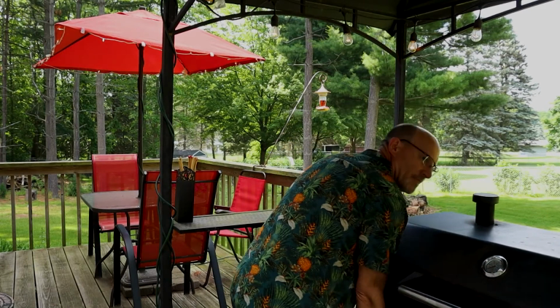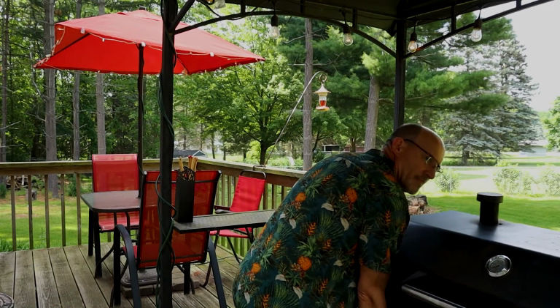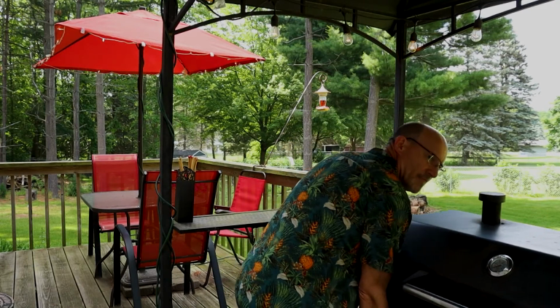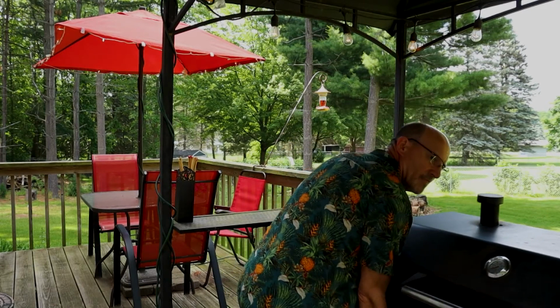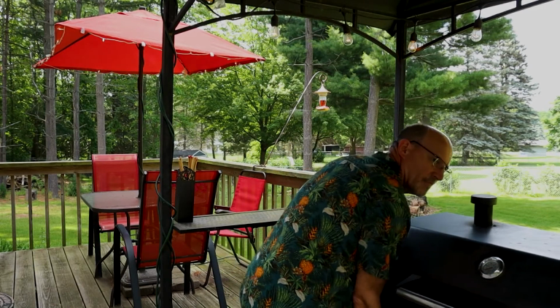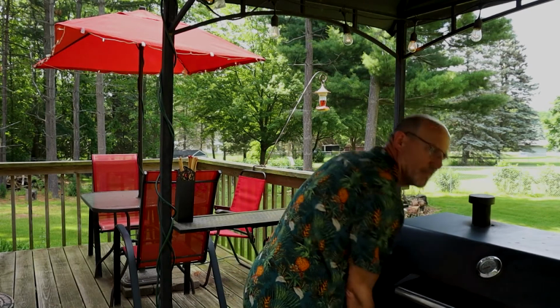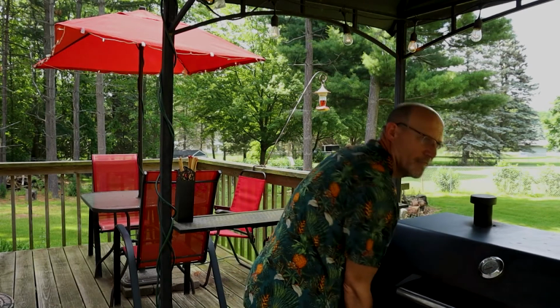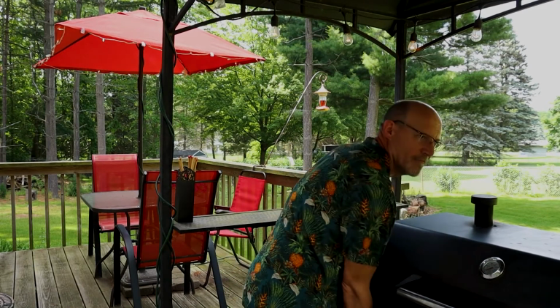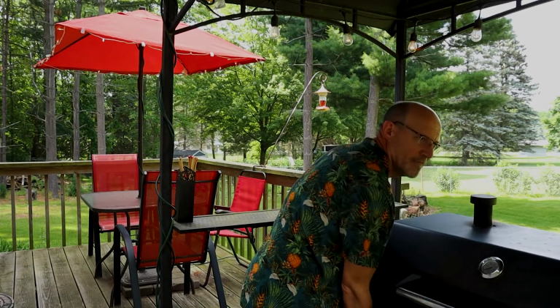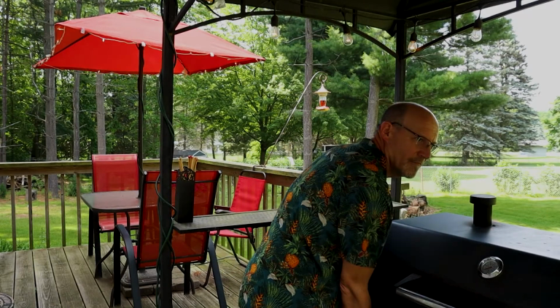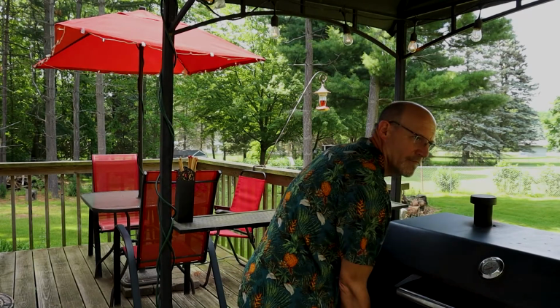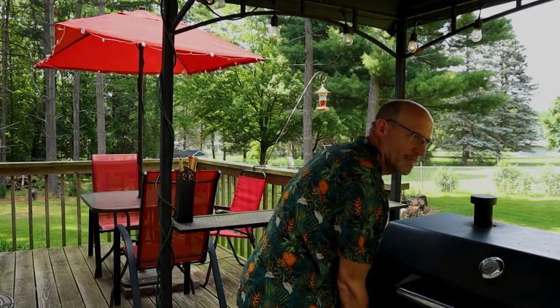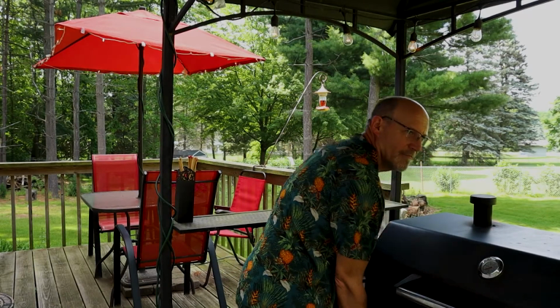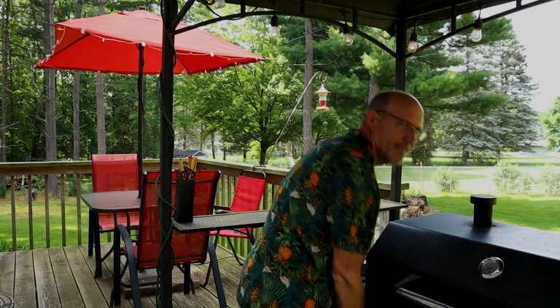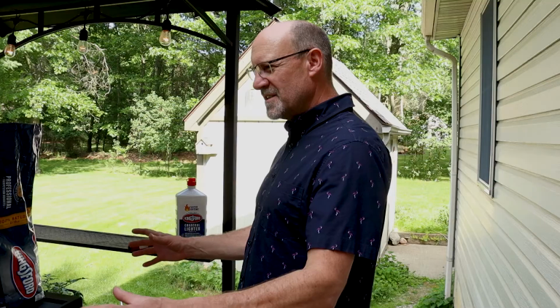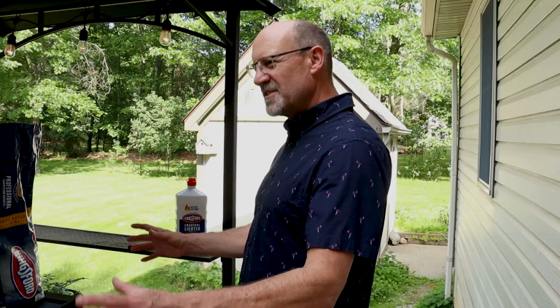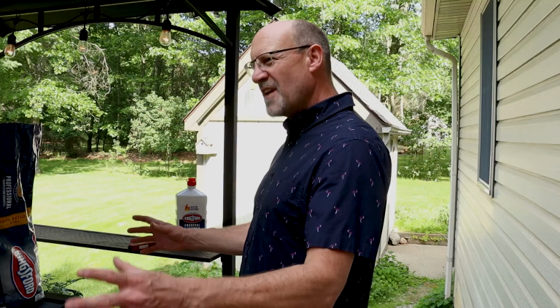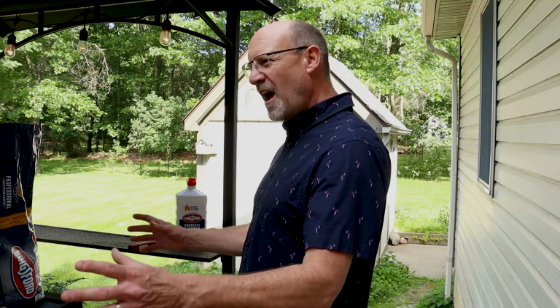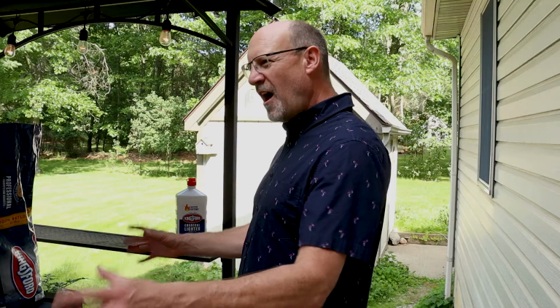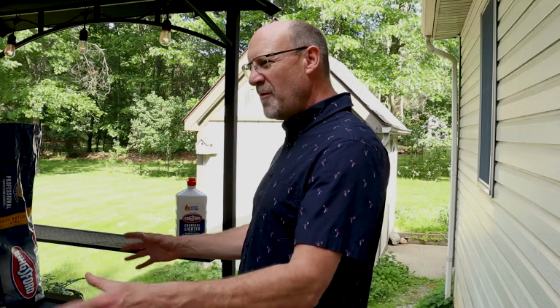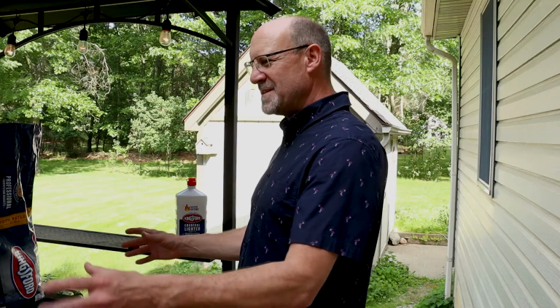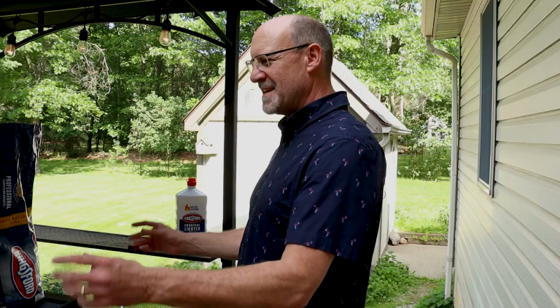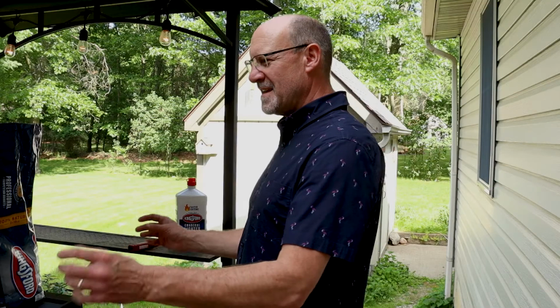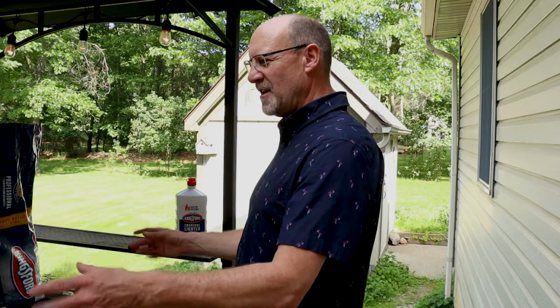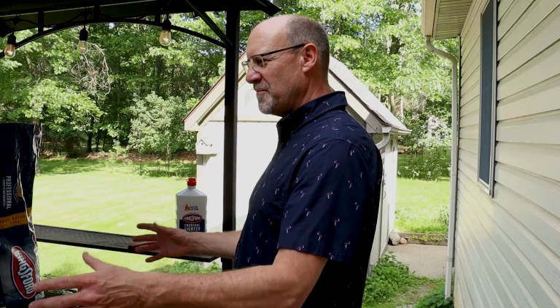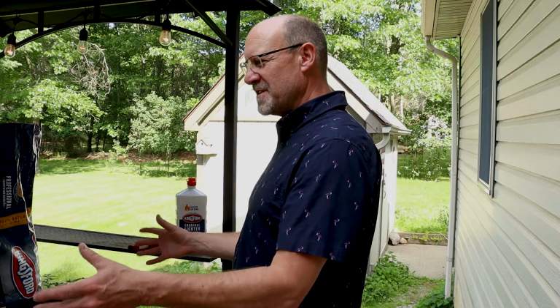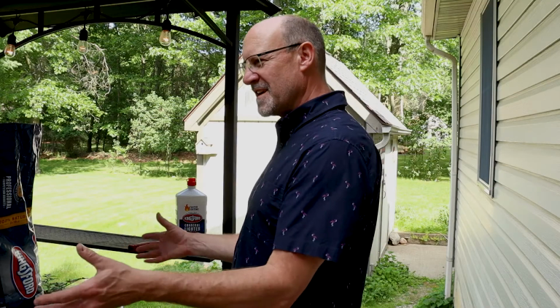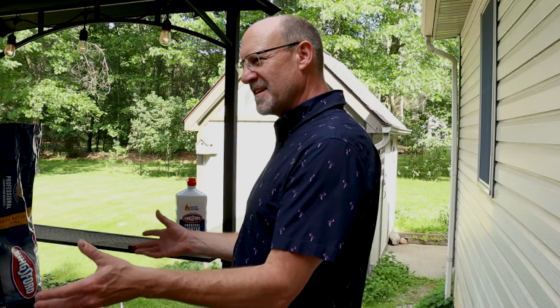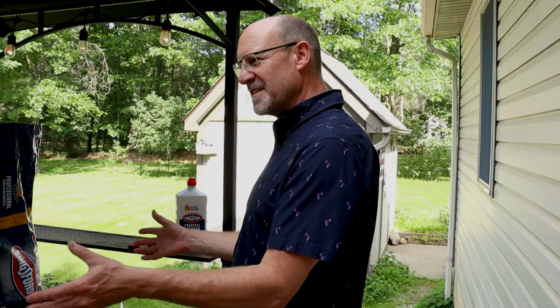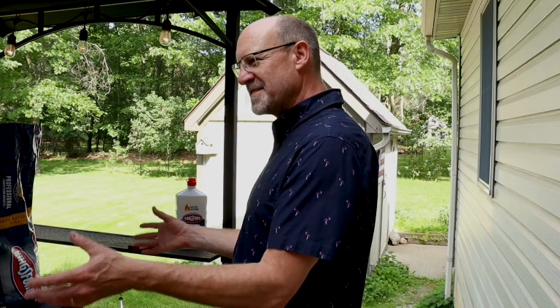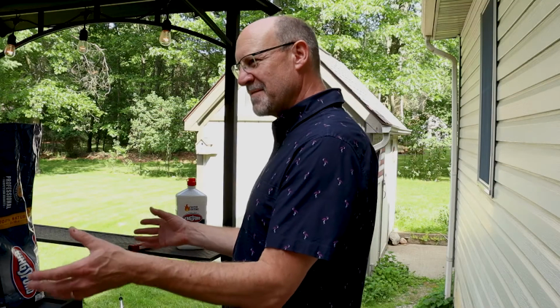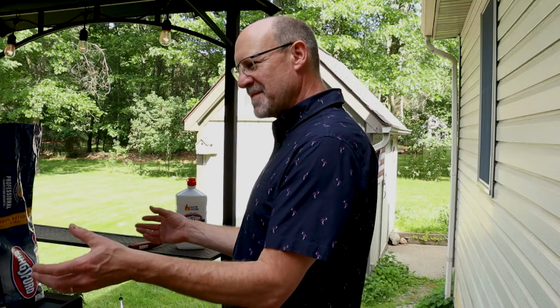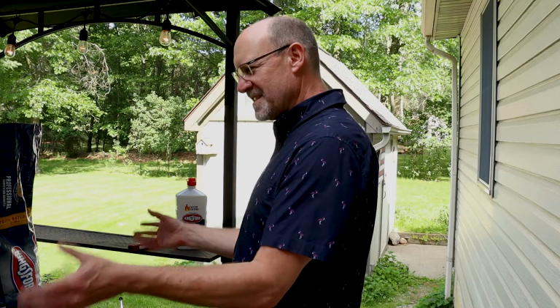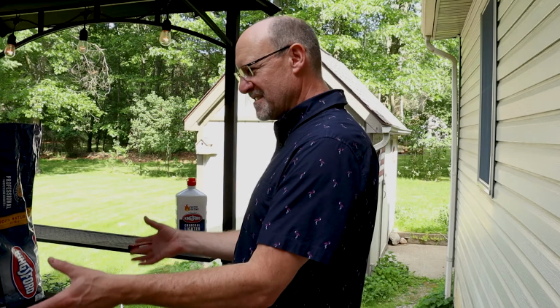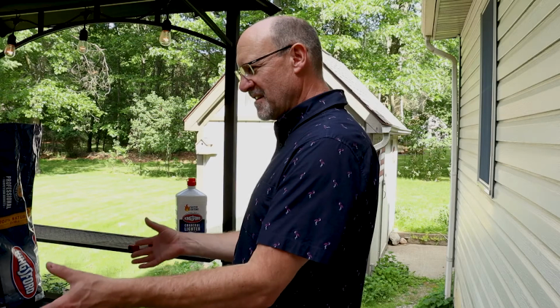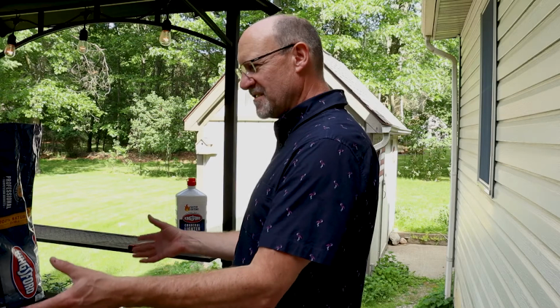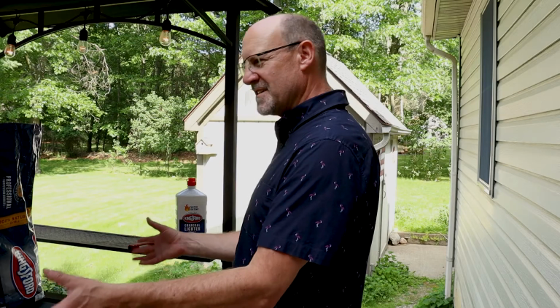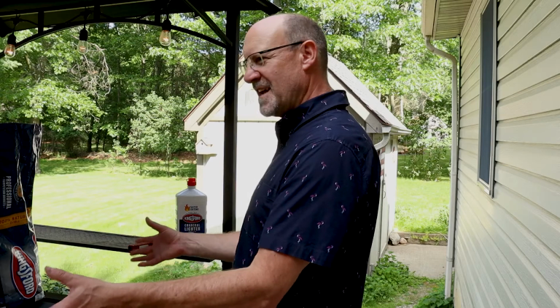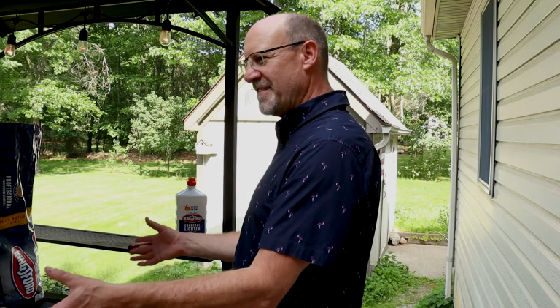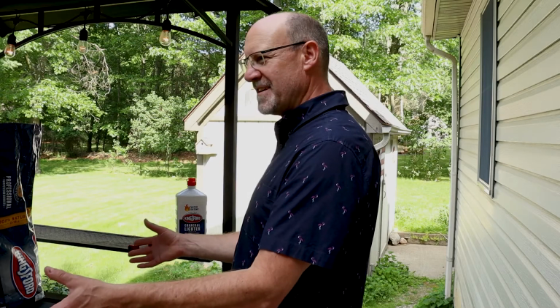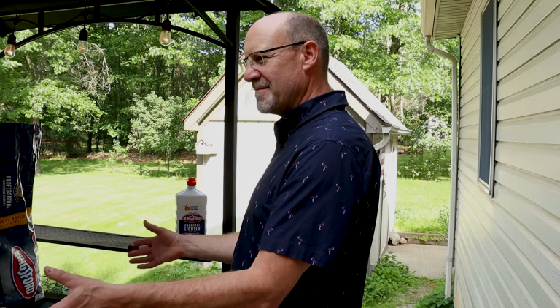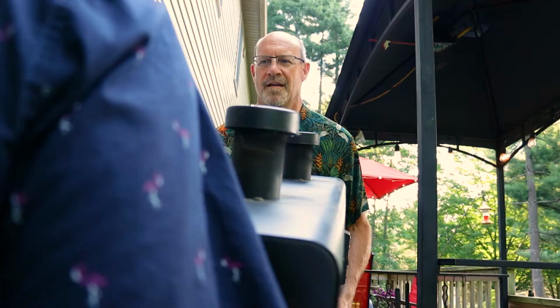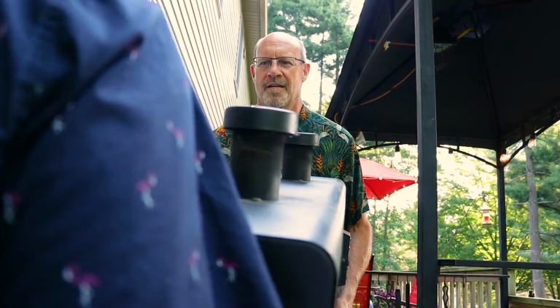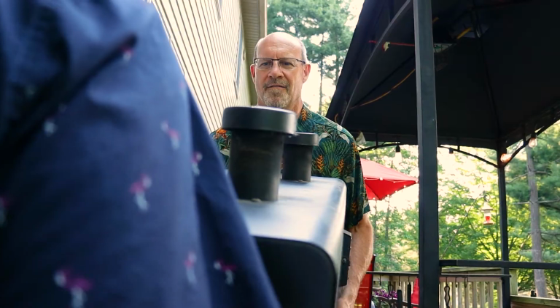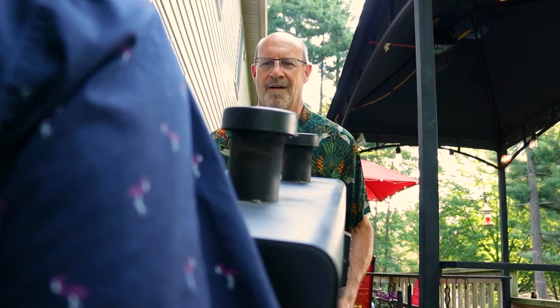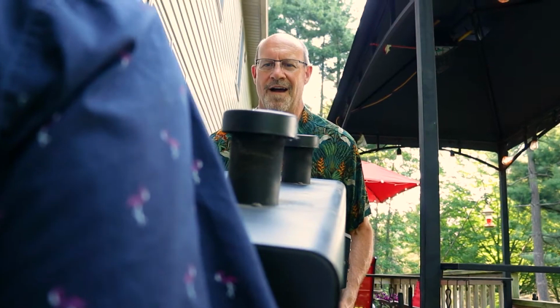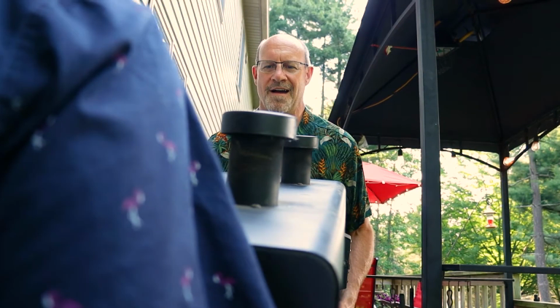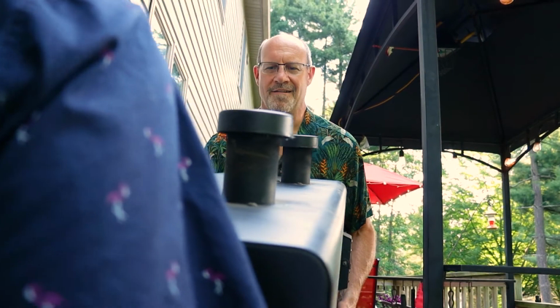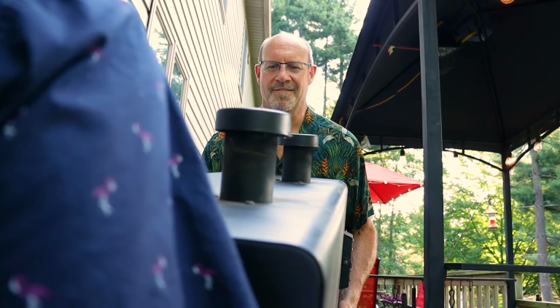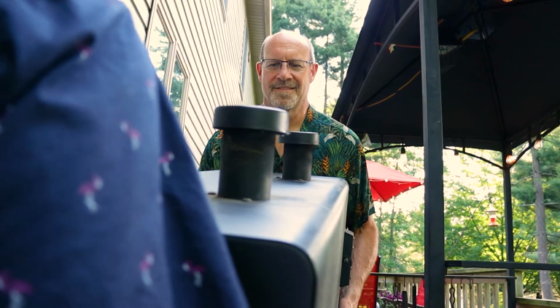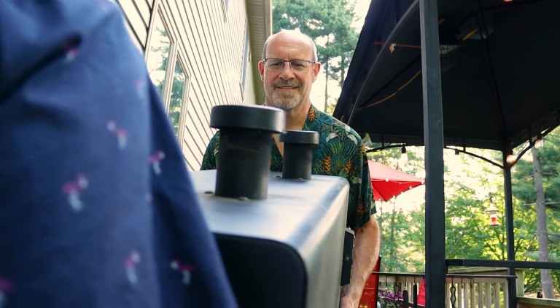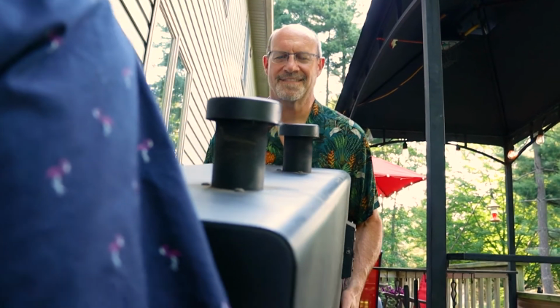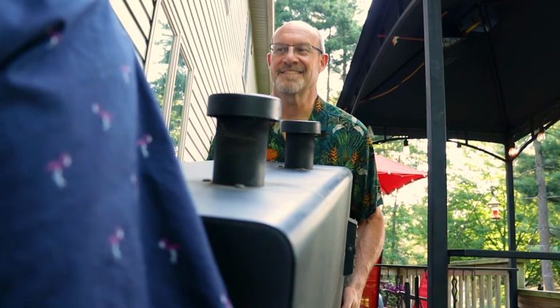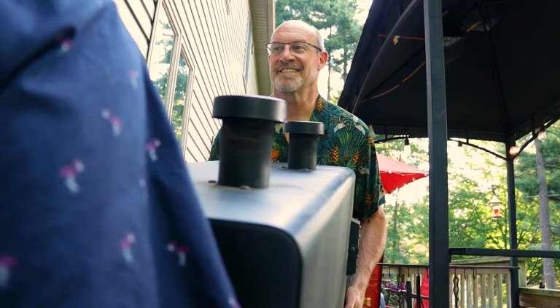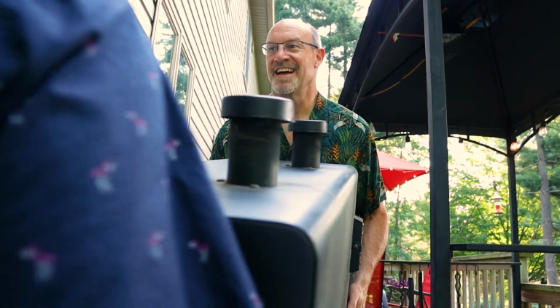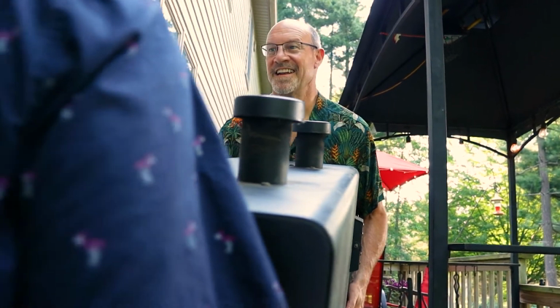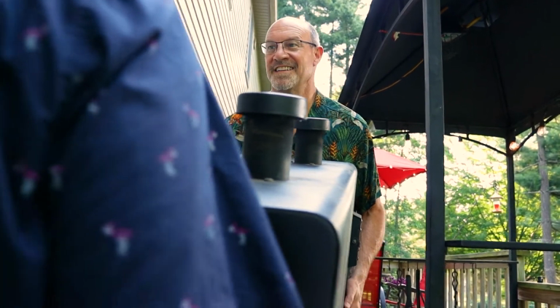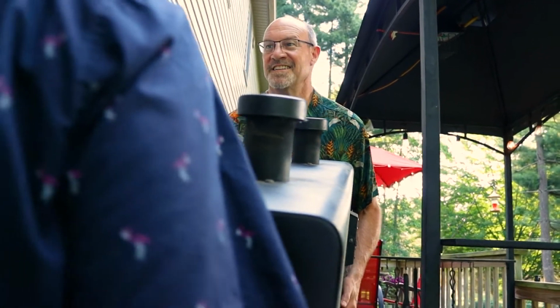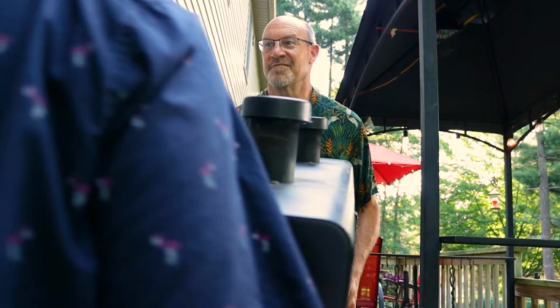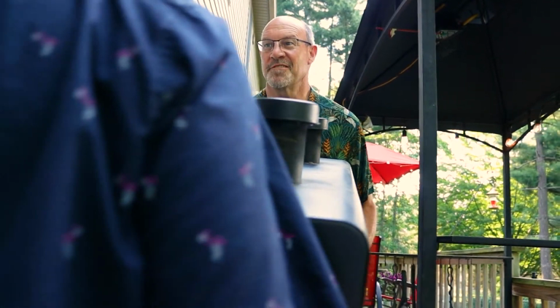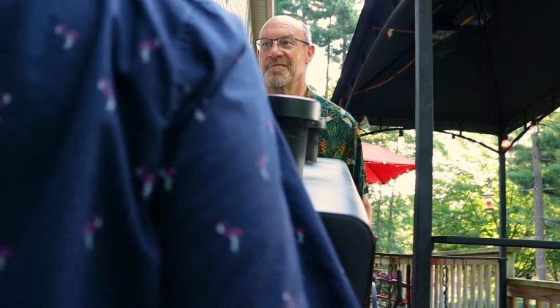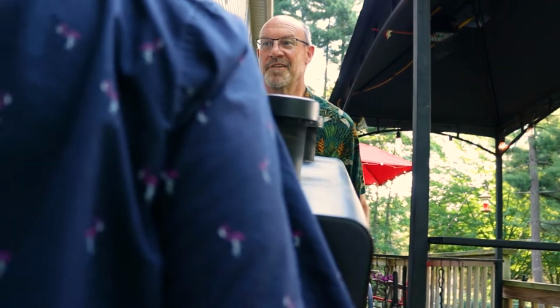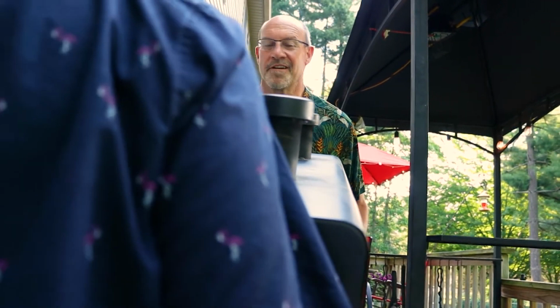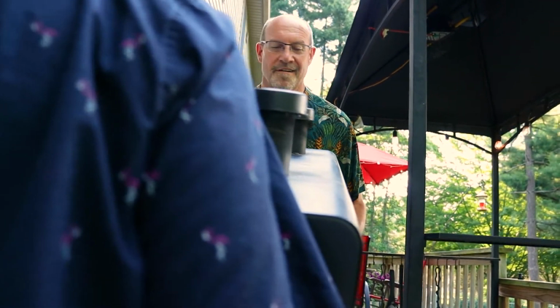Whoa, what are you doing? You should always get help when you're going to lift something this large and heavy. Wow, this is a lot easier with you here.